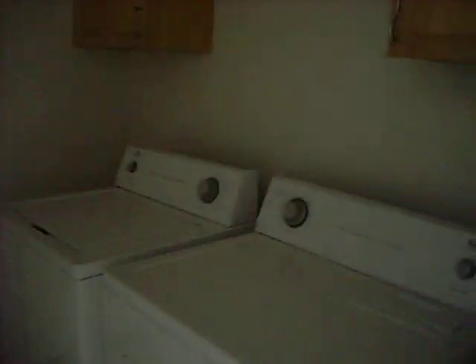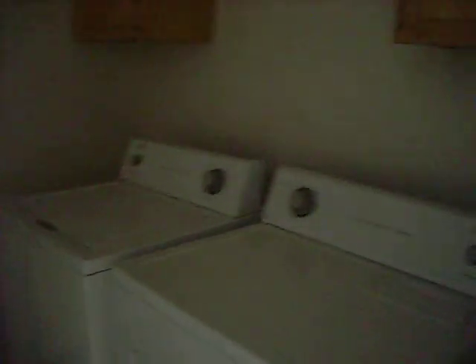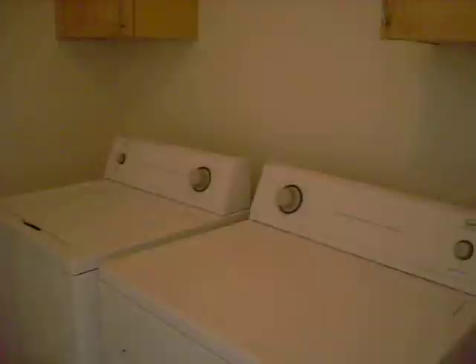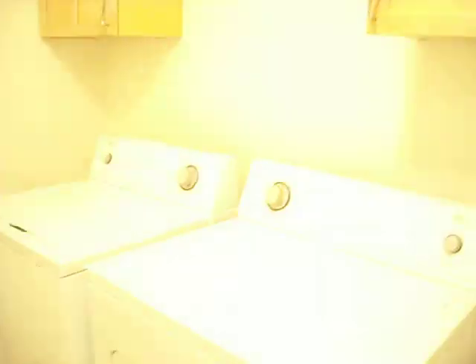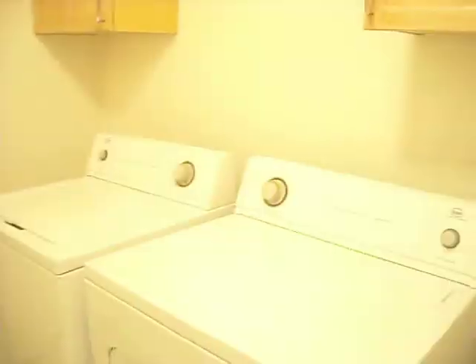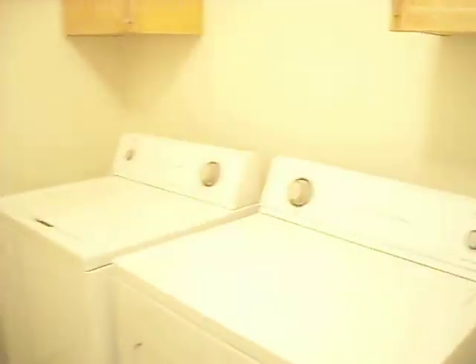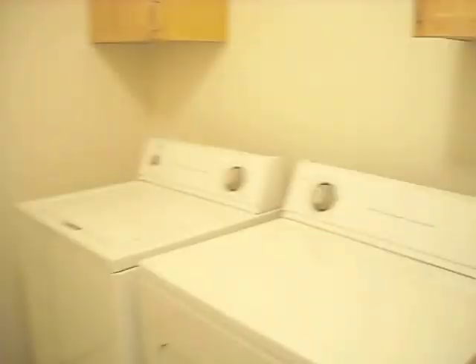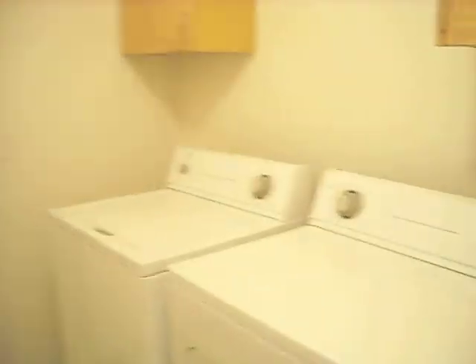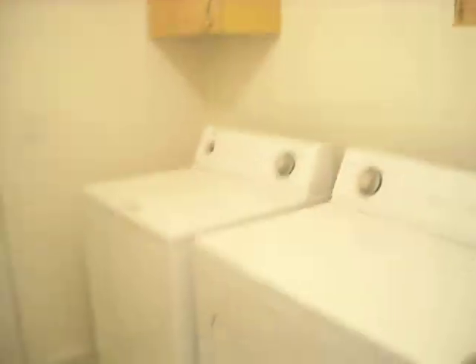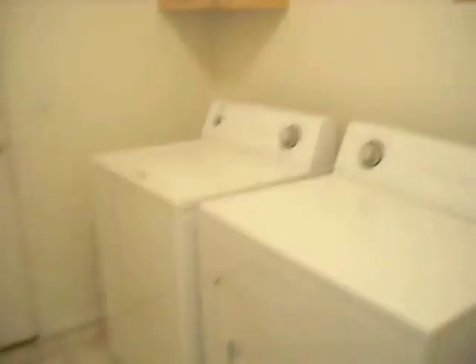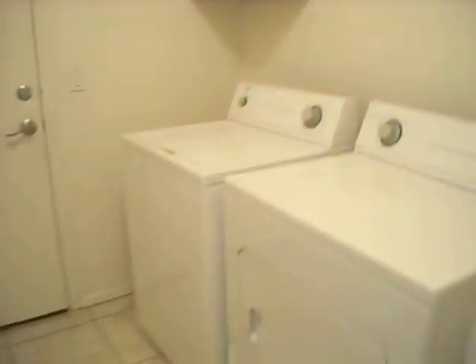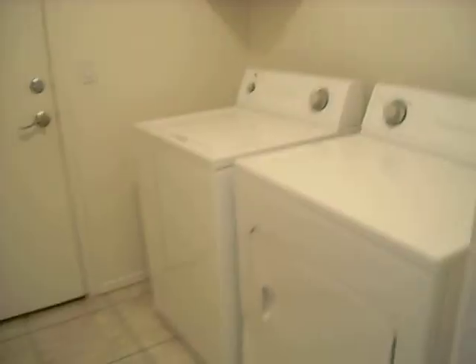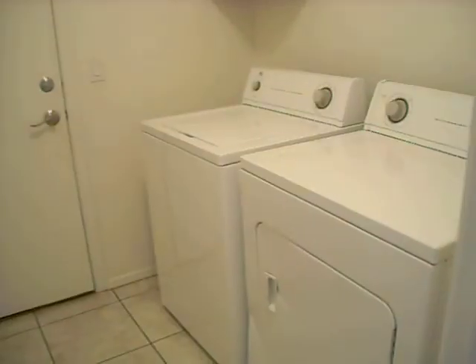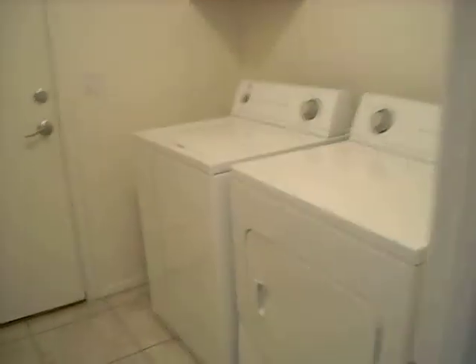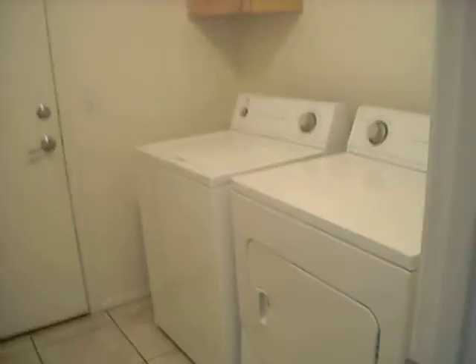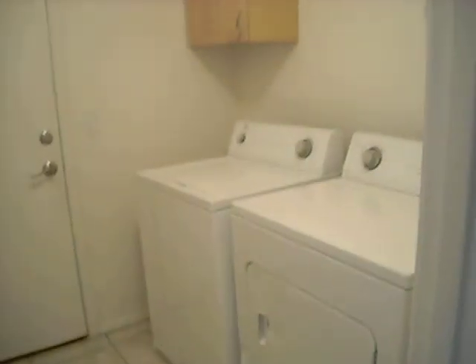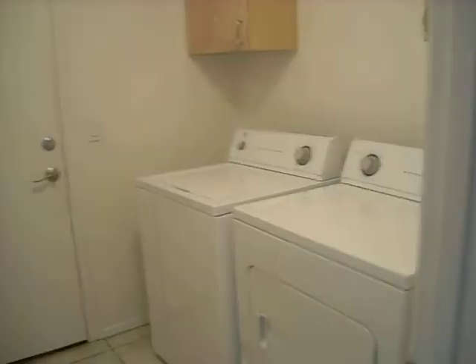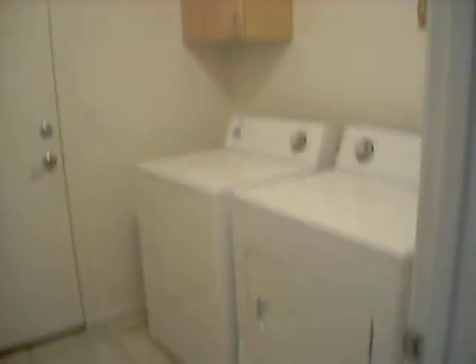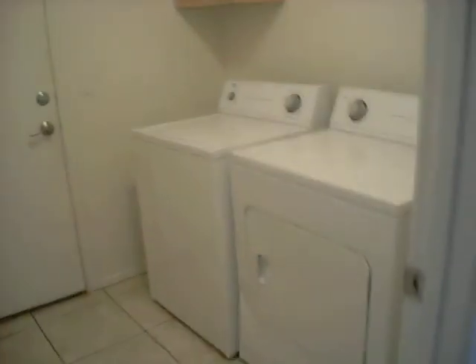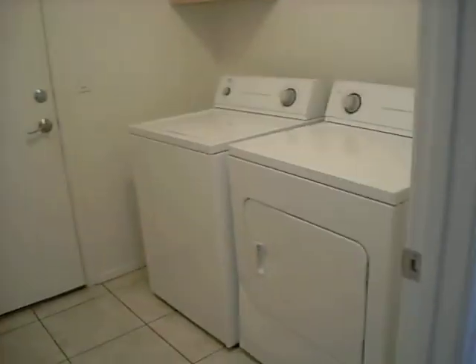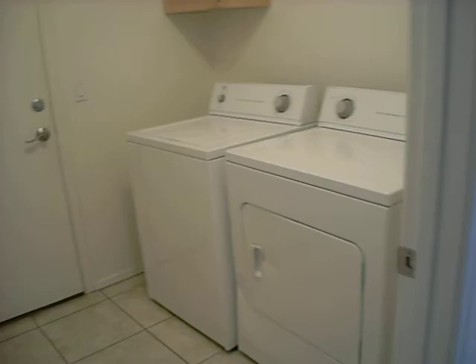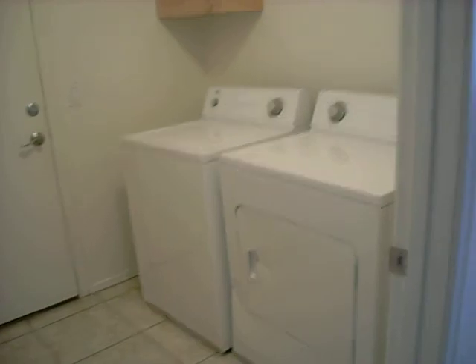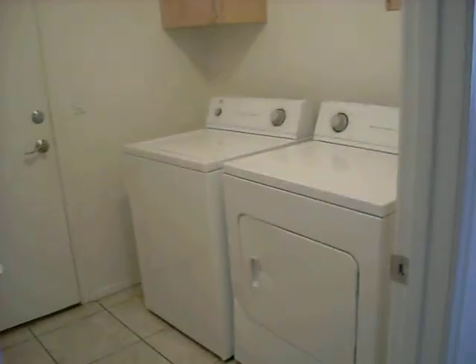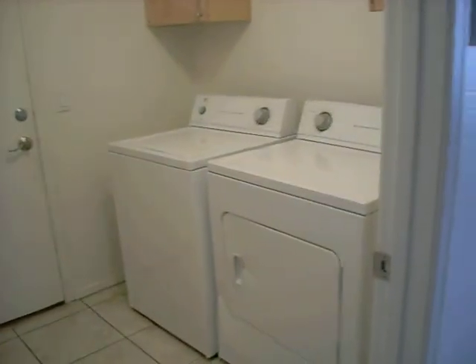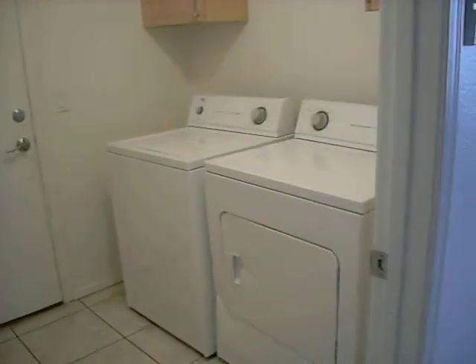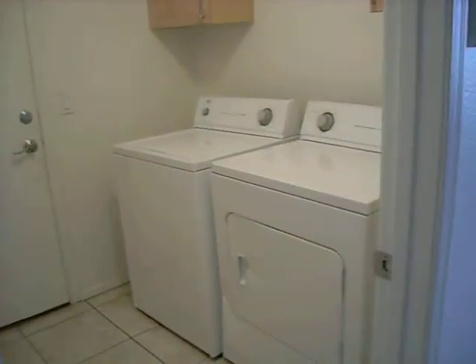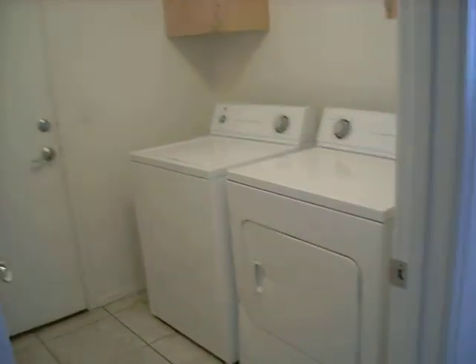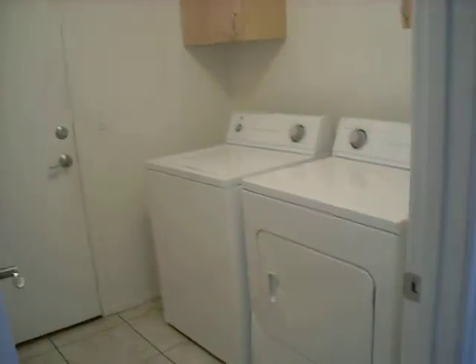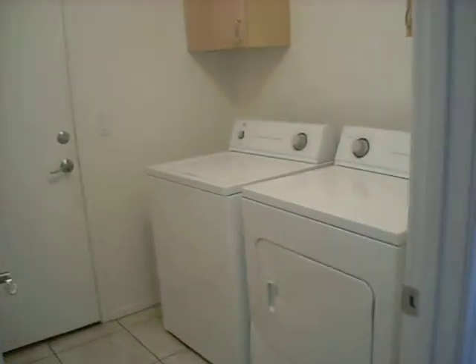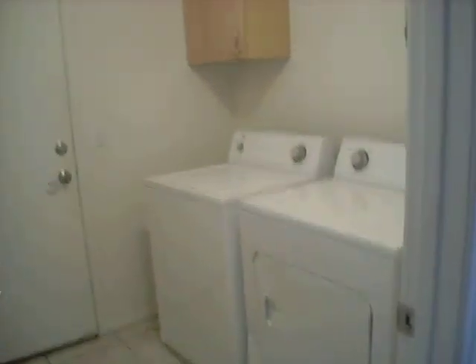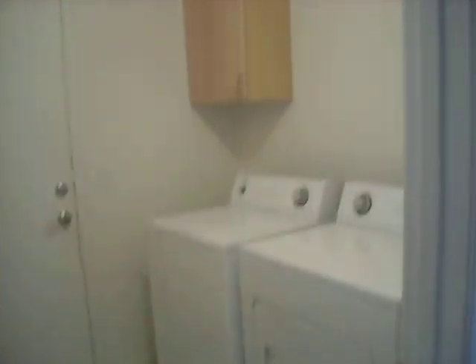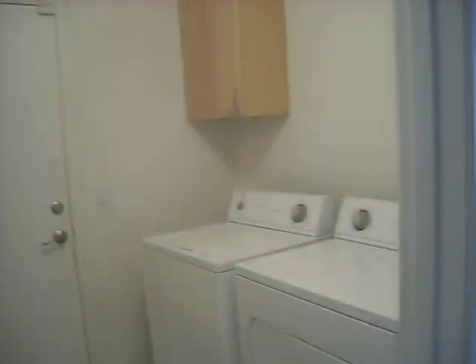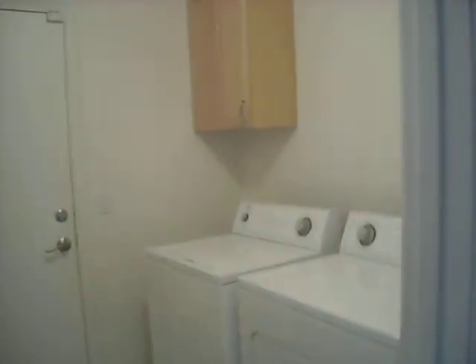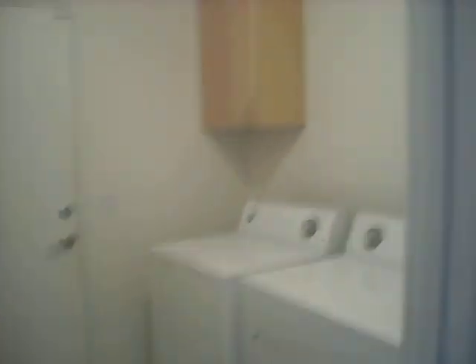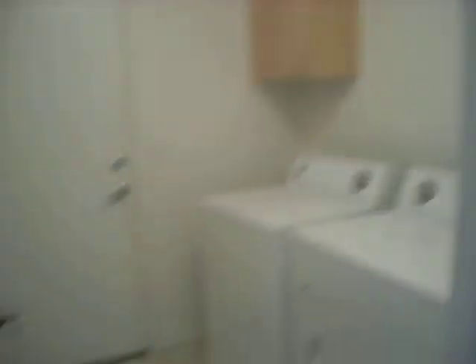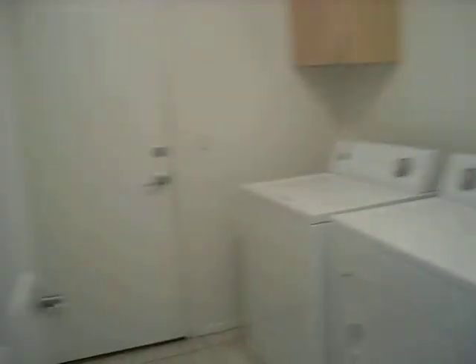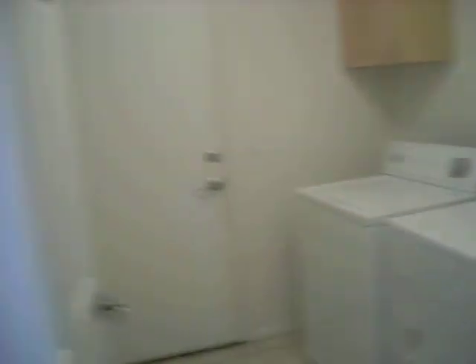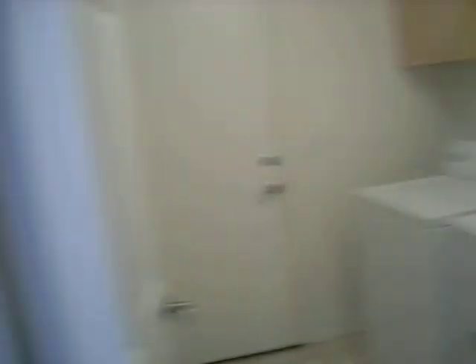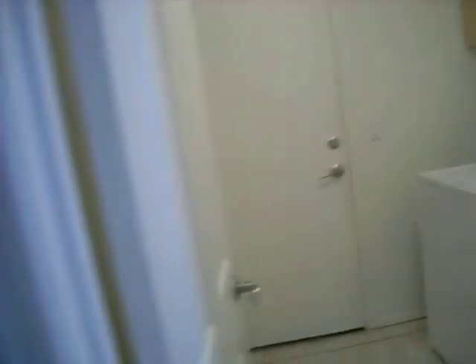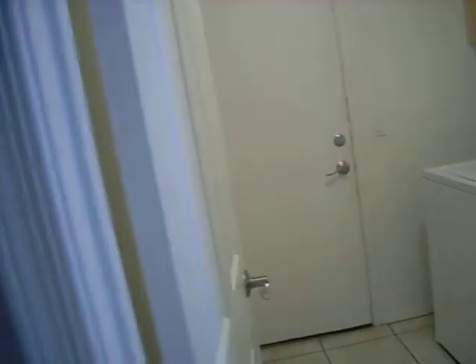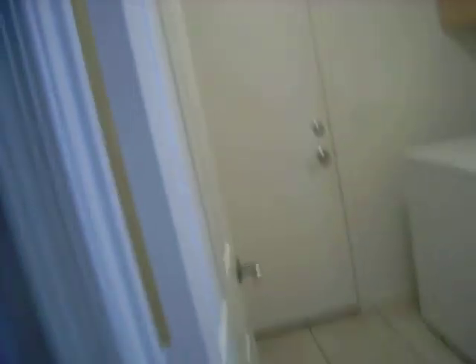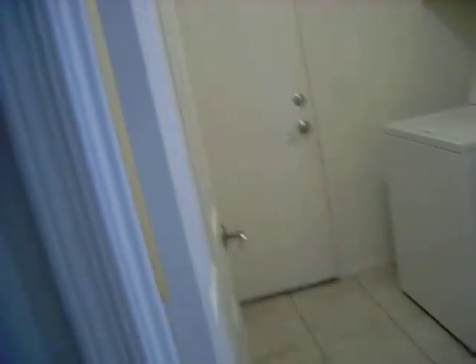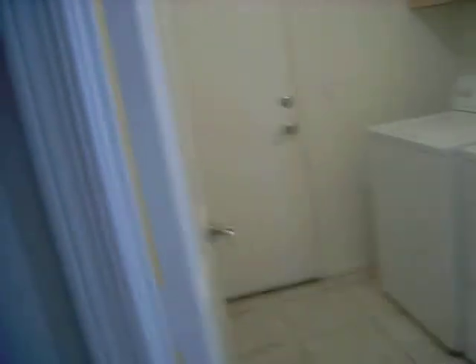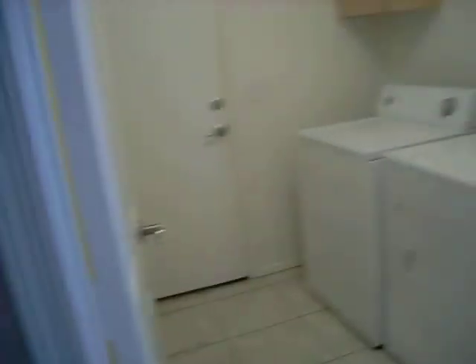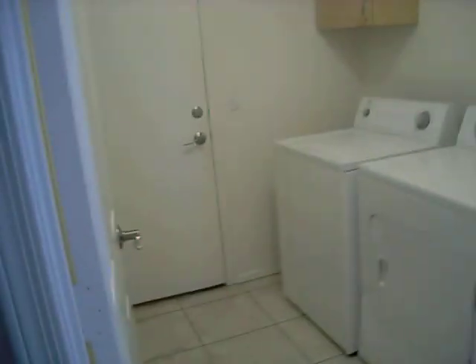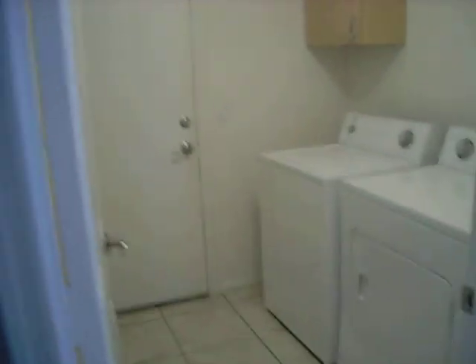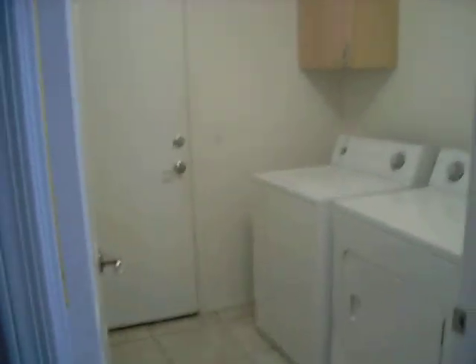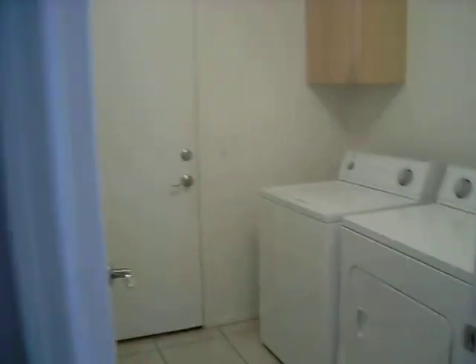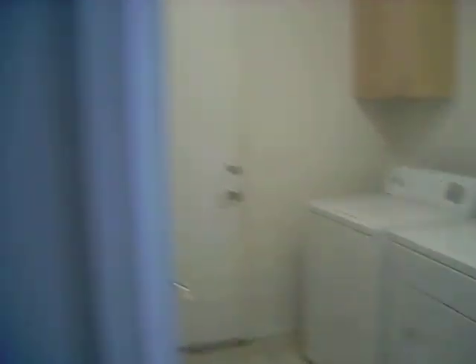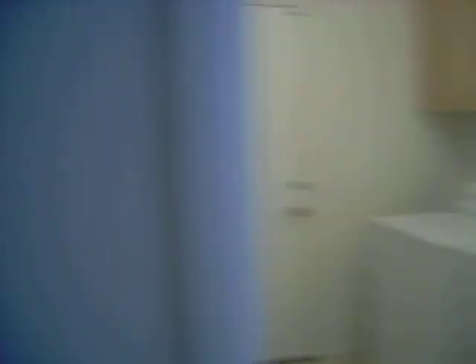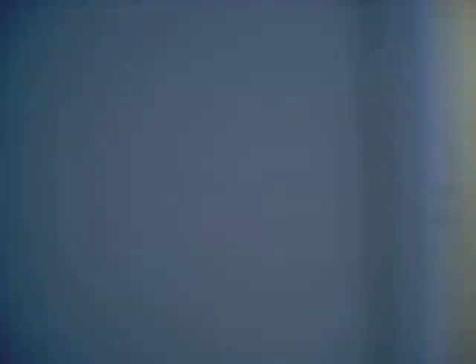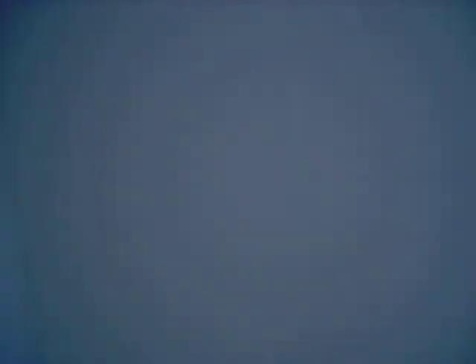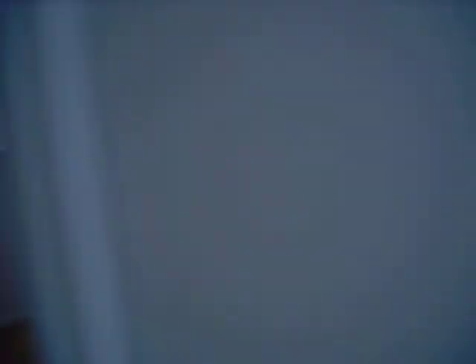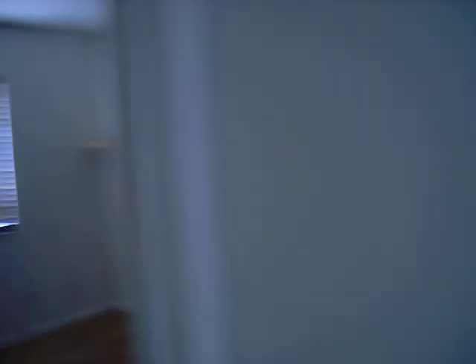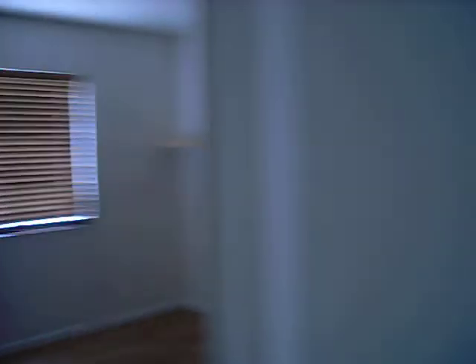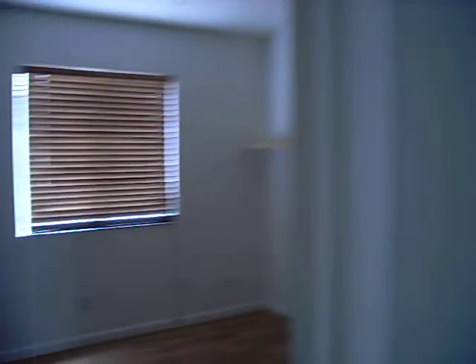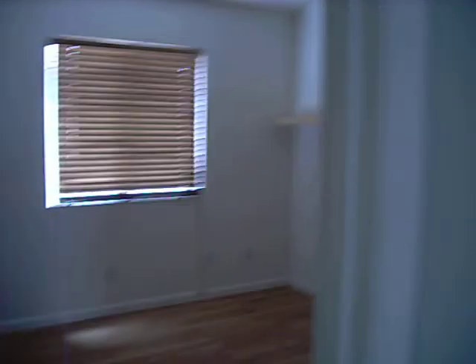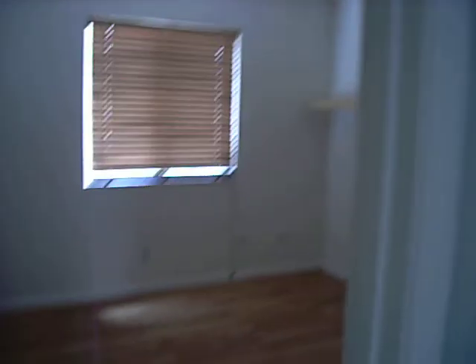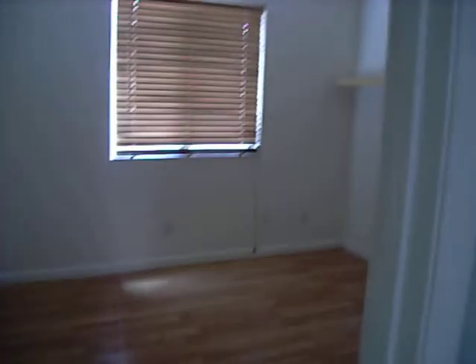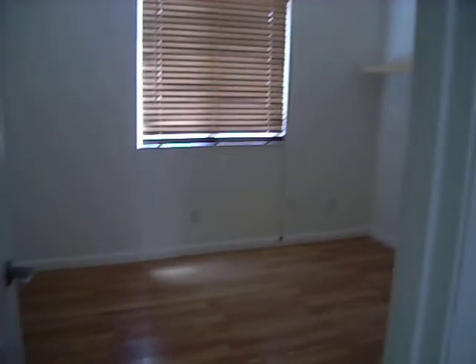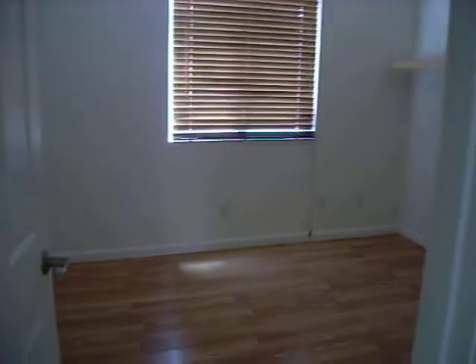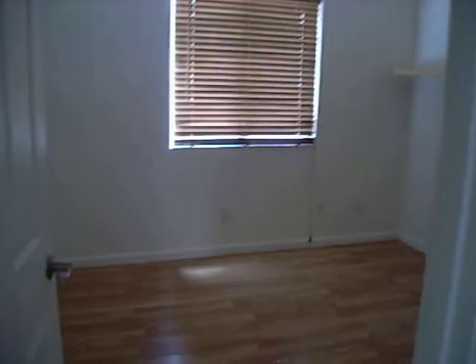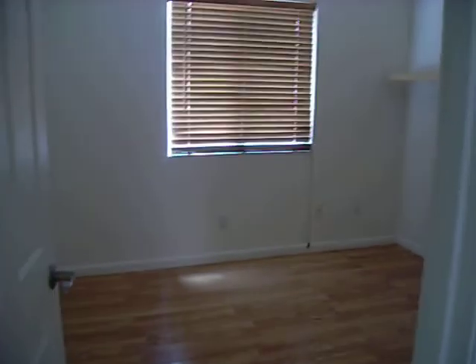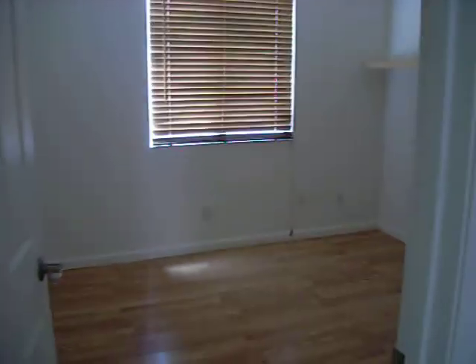Washer and dryer. Nice little laundry room with some storage. We've got a chirping smoke detector.